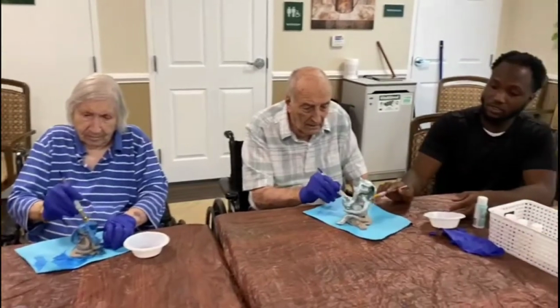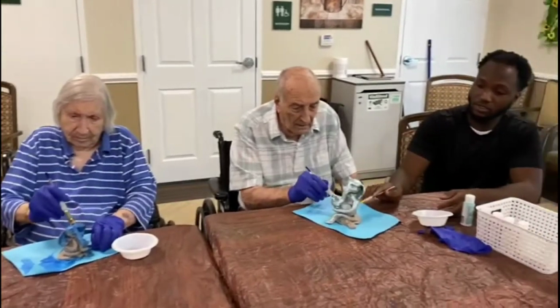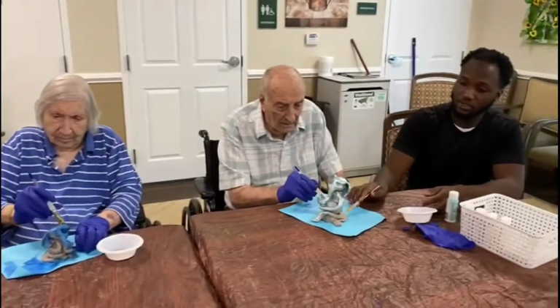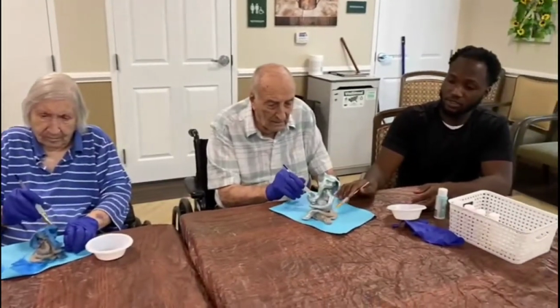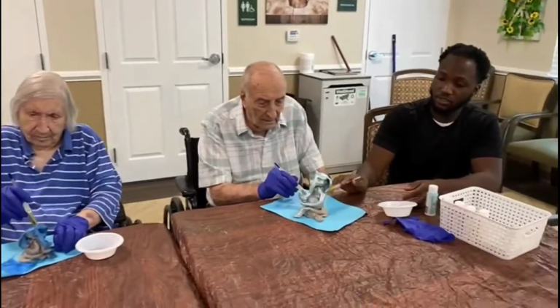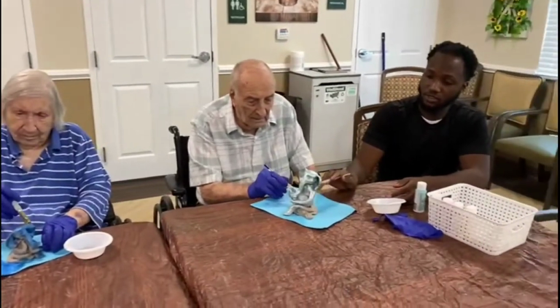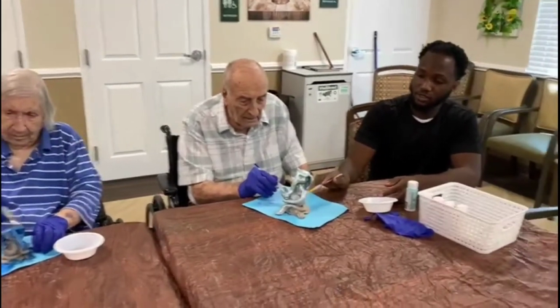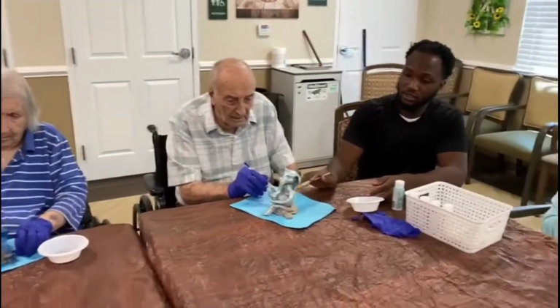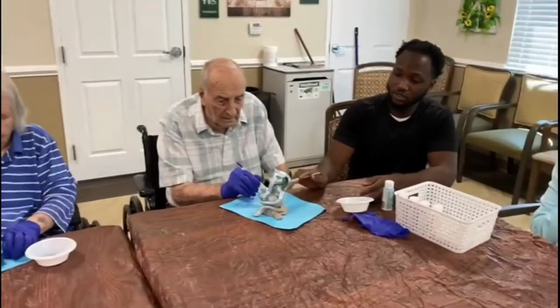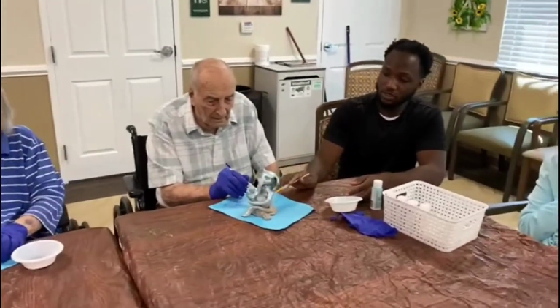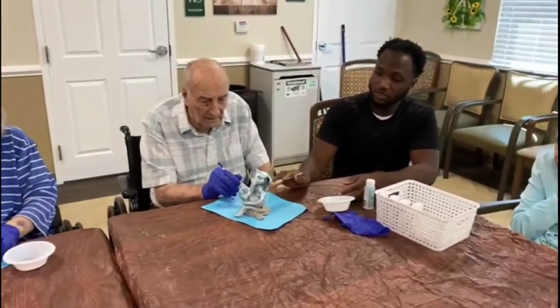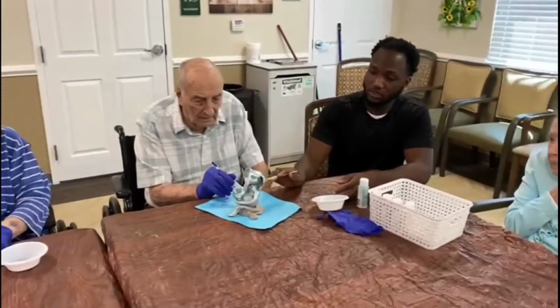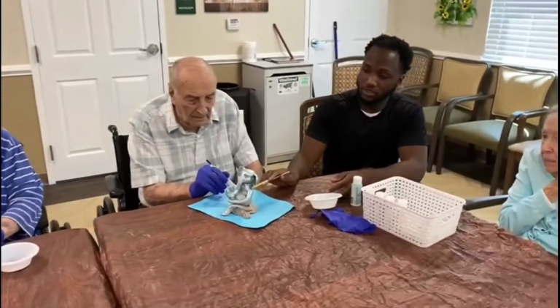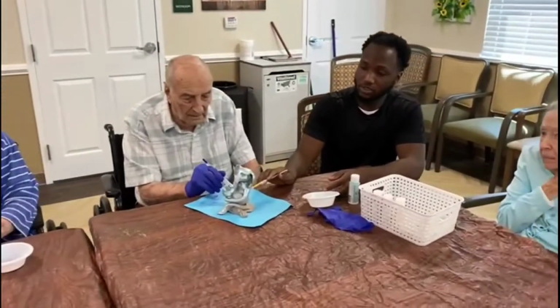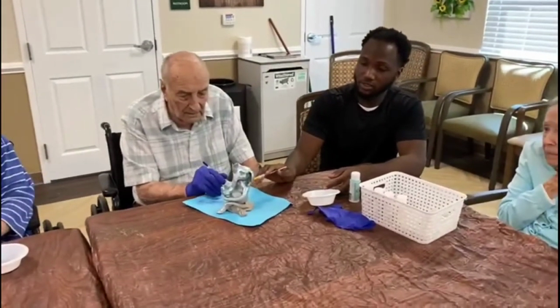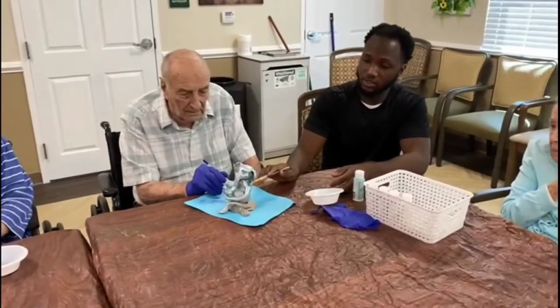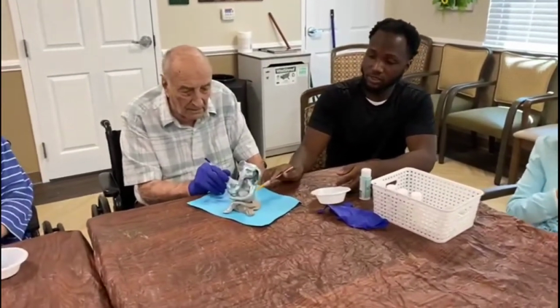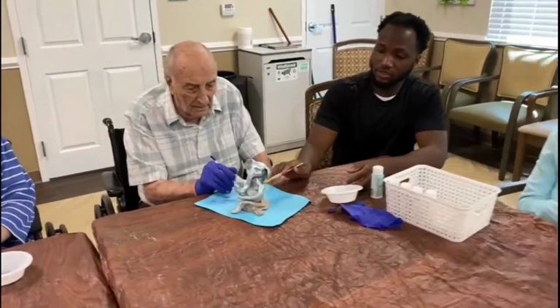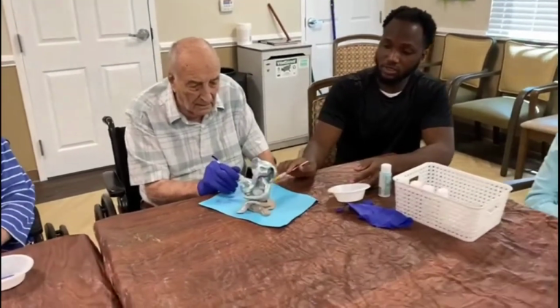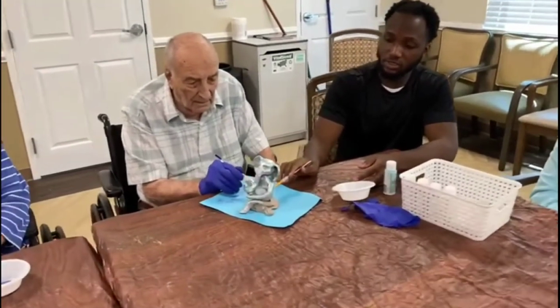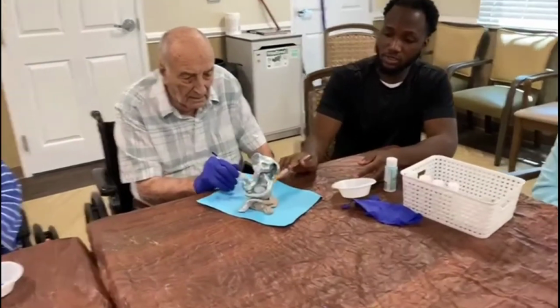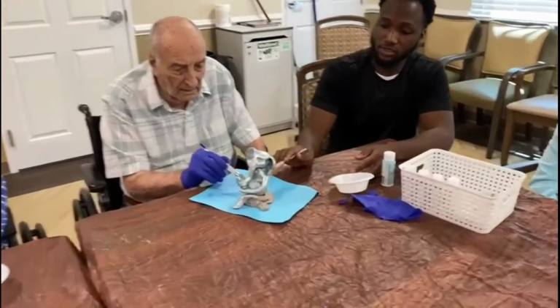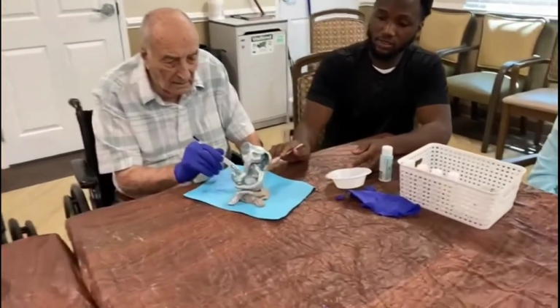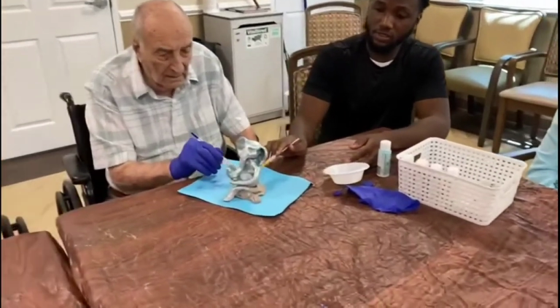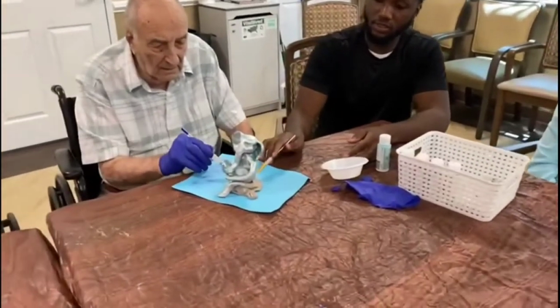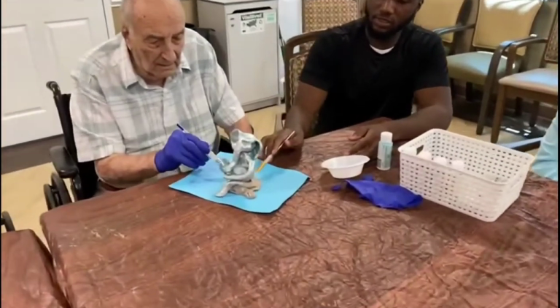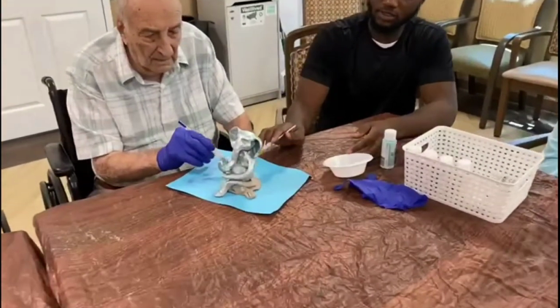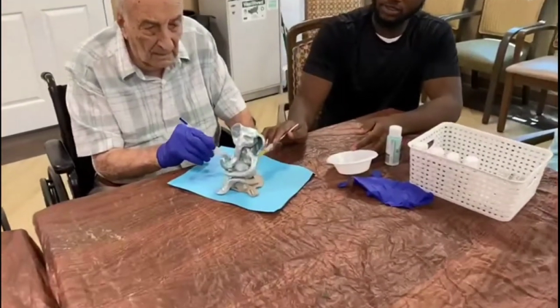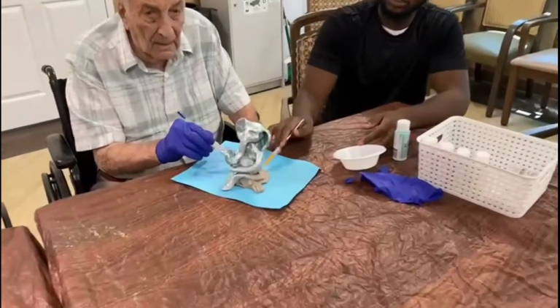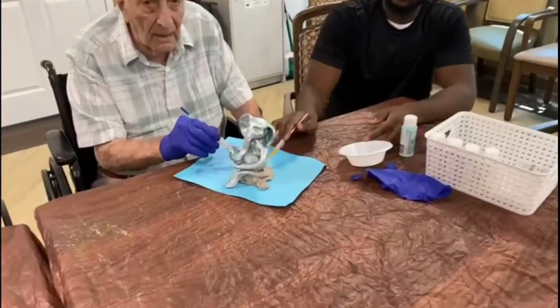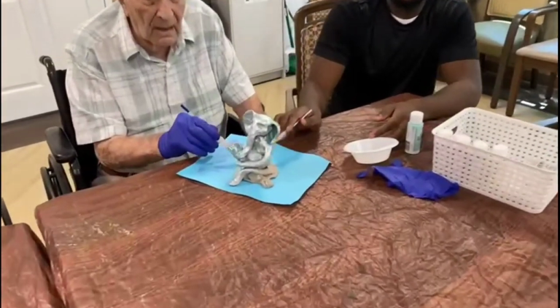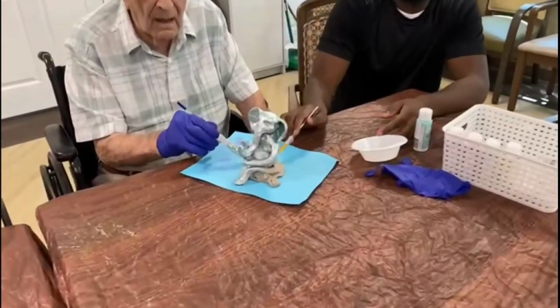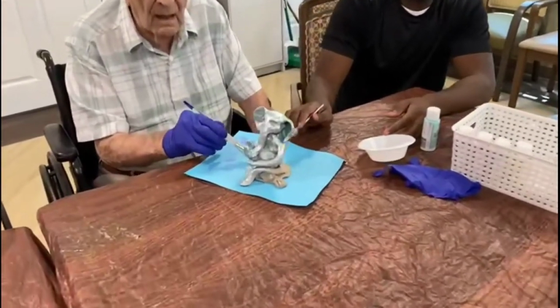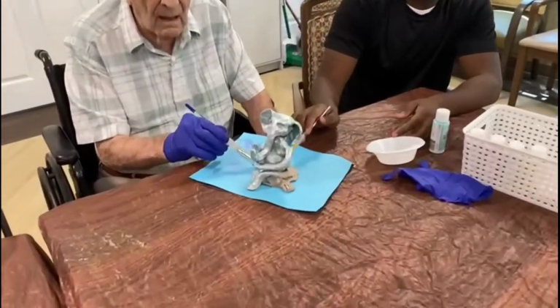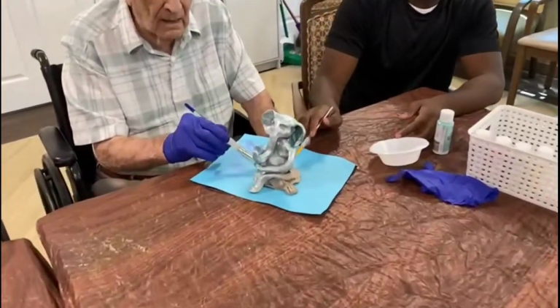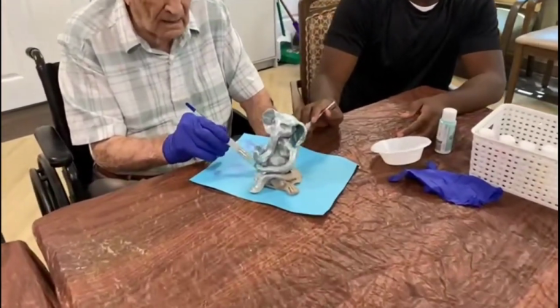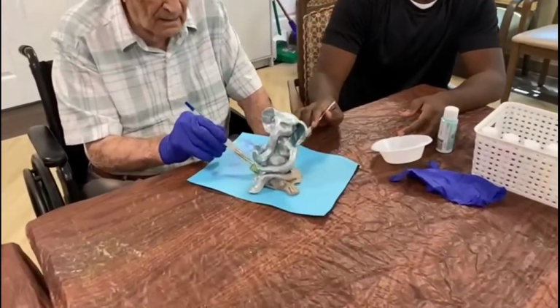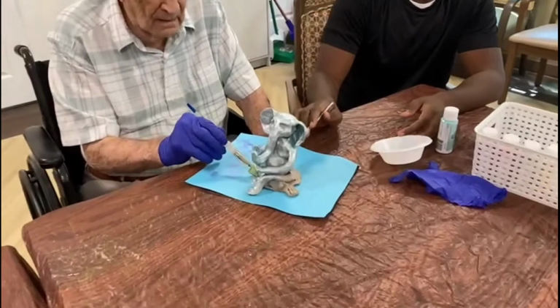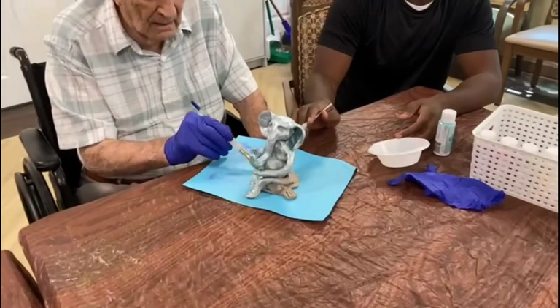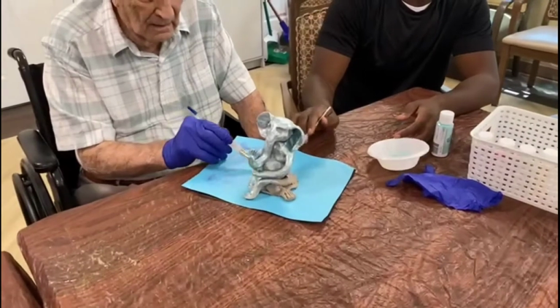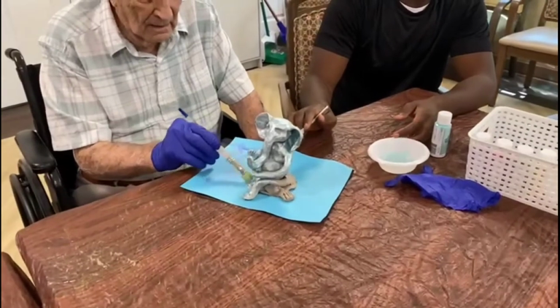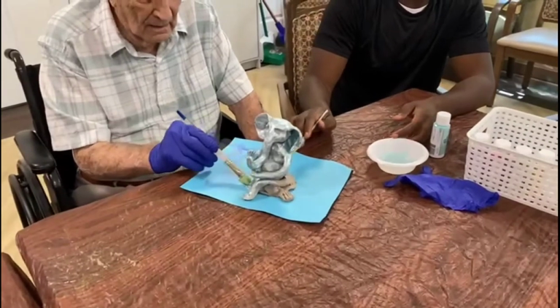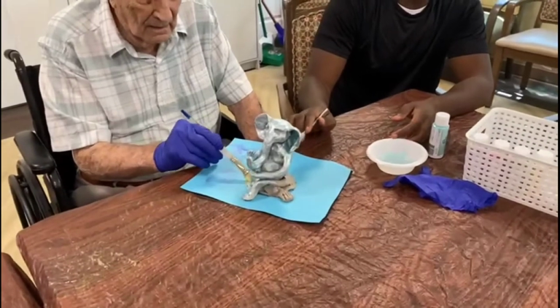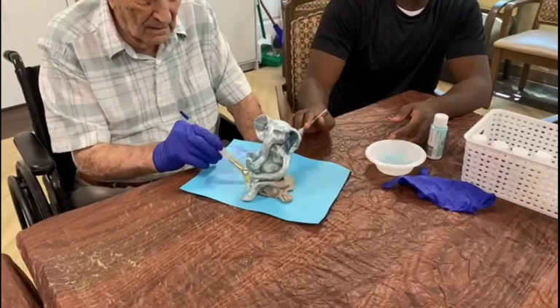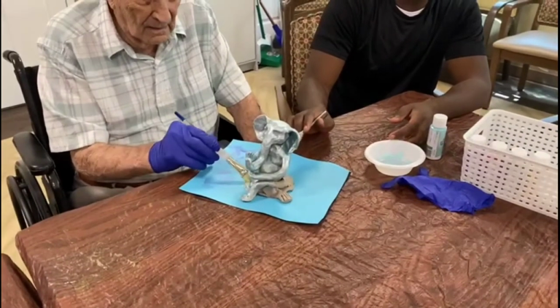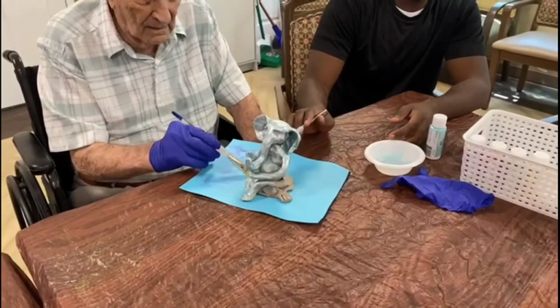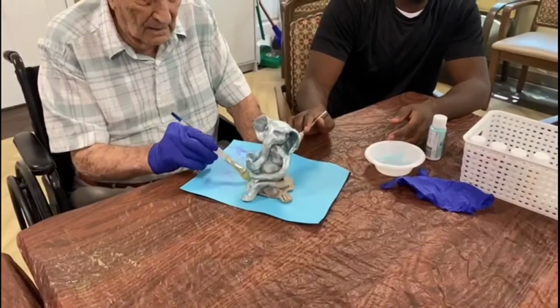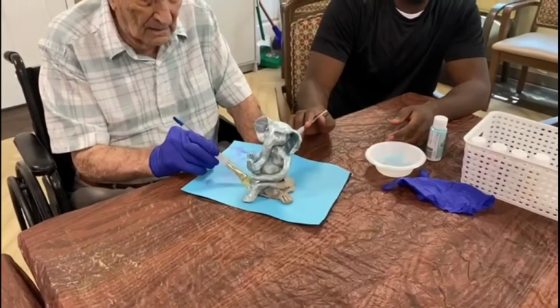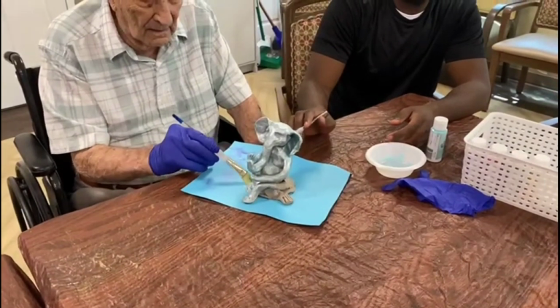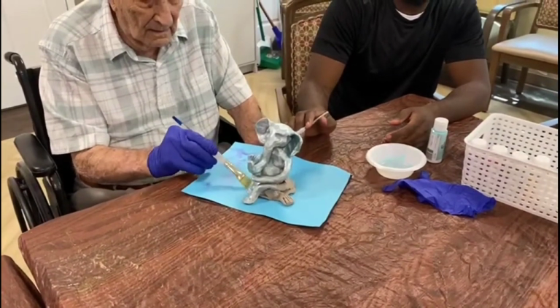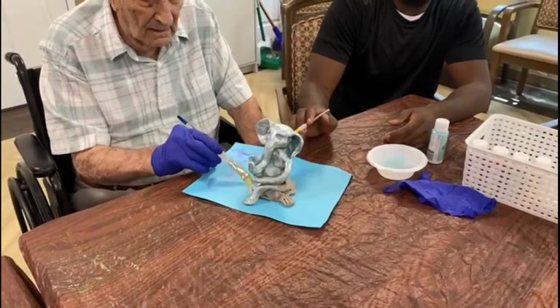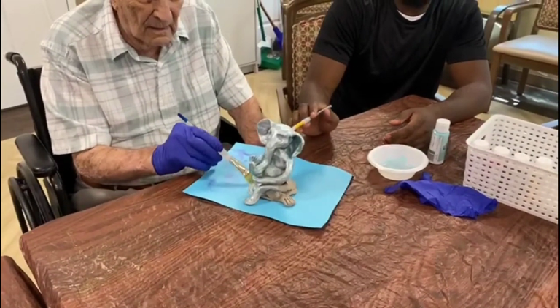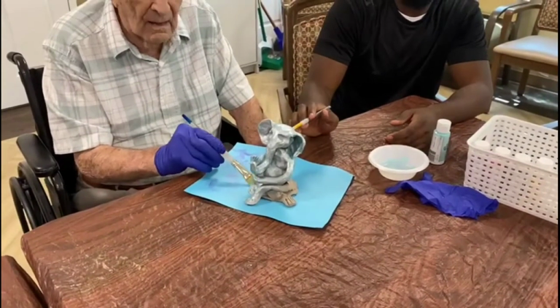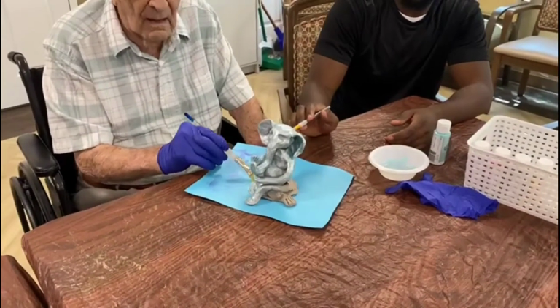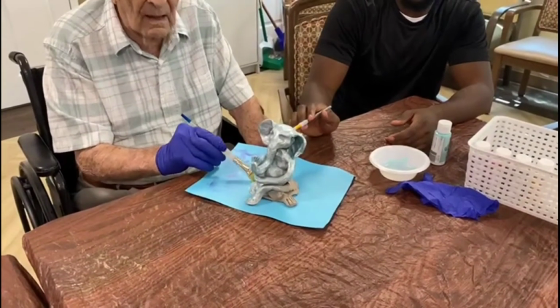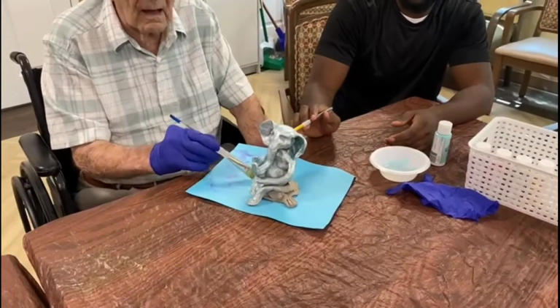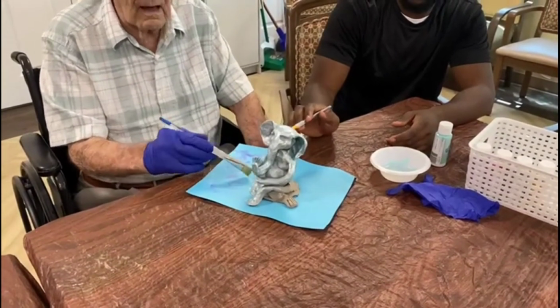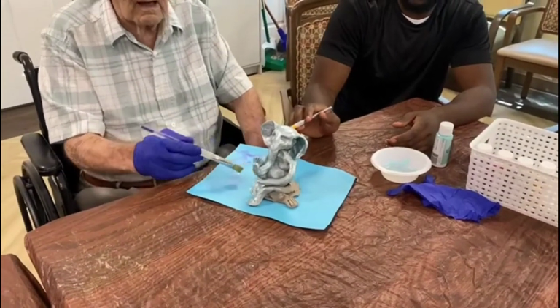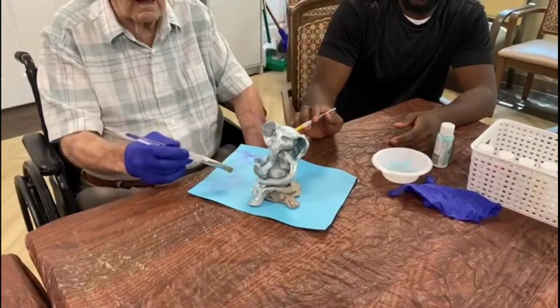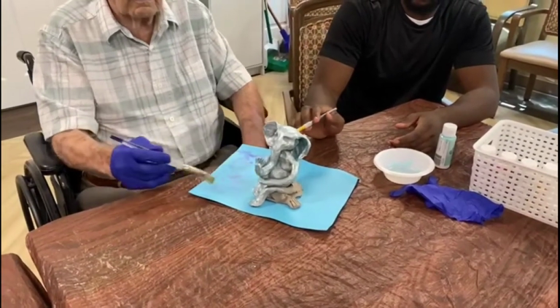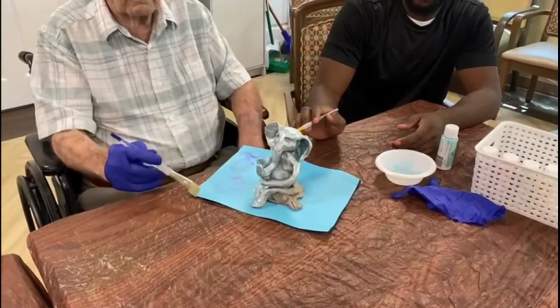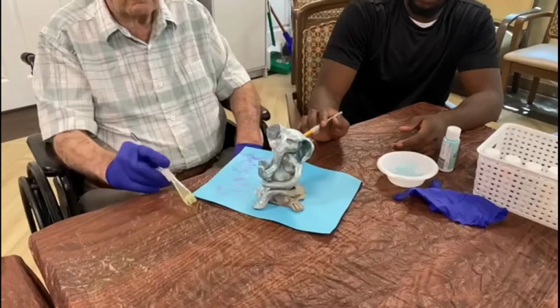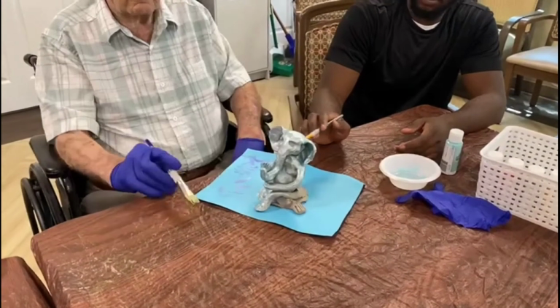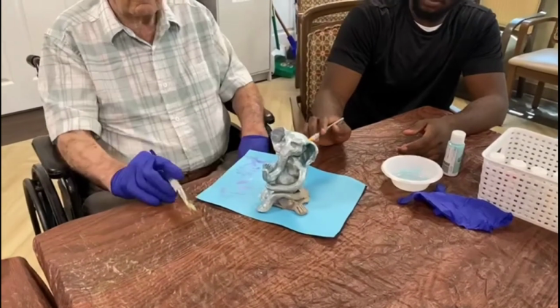We started working on a project with all the Ganesh, and this is the one that we did from the sculpting class.